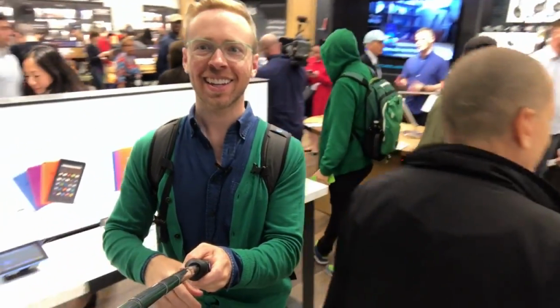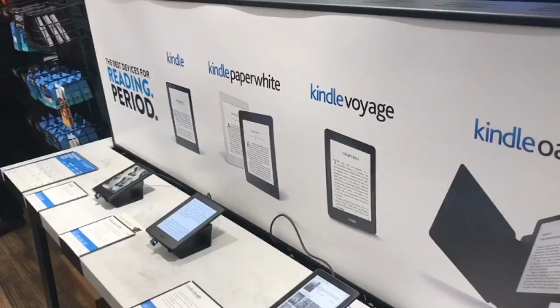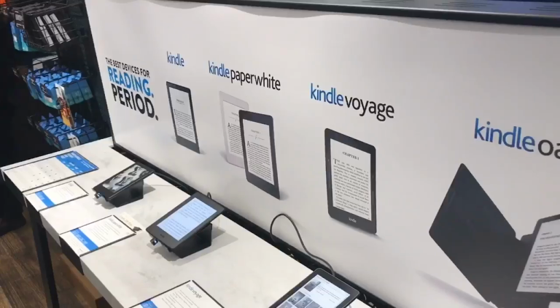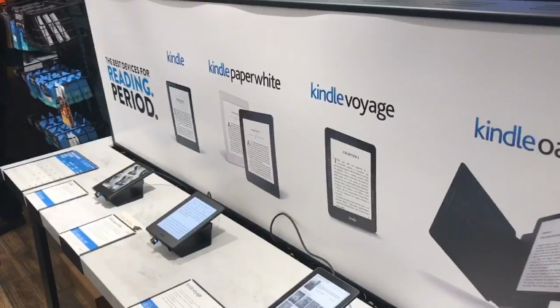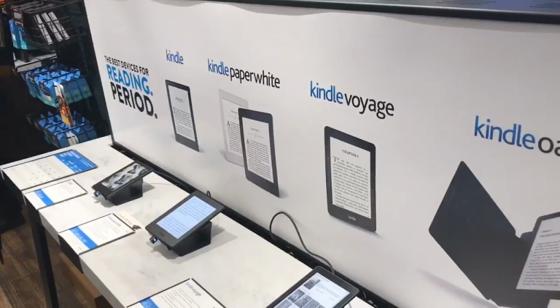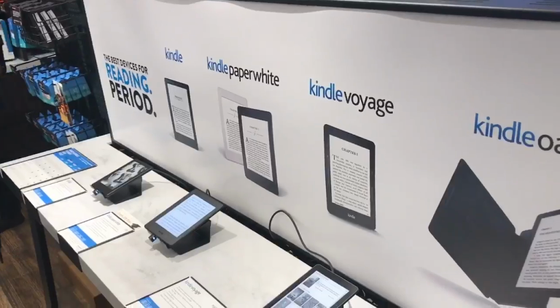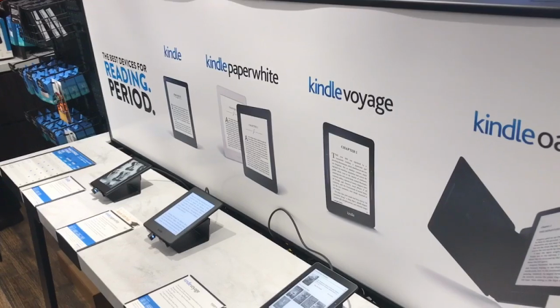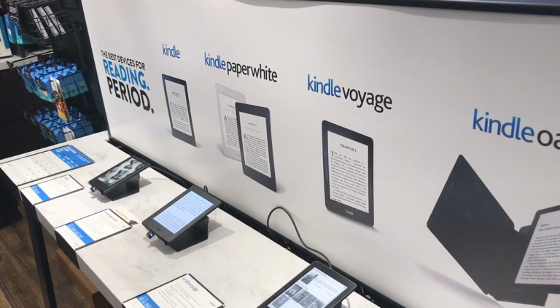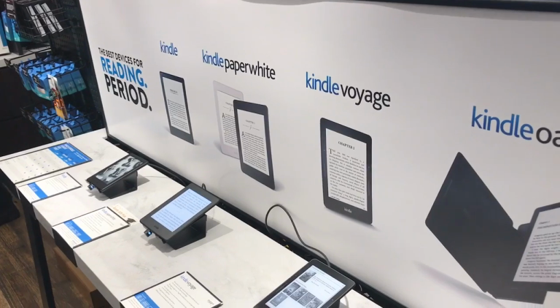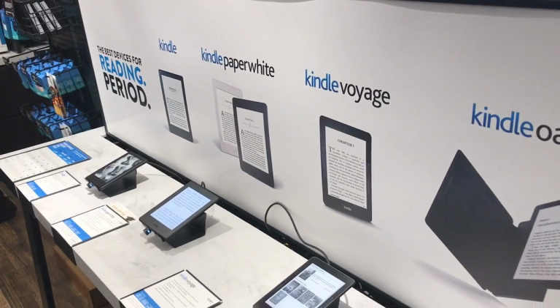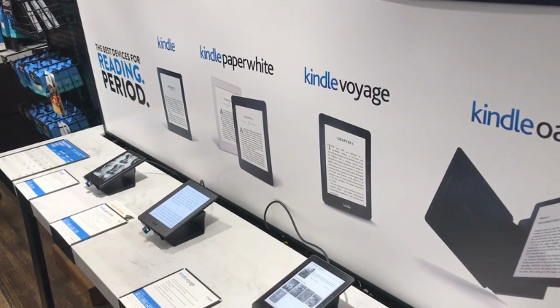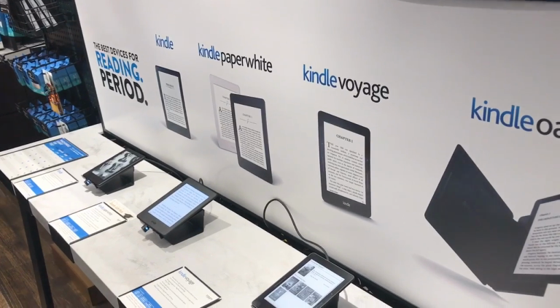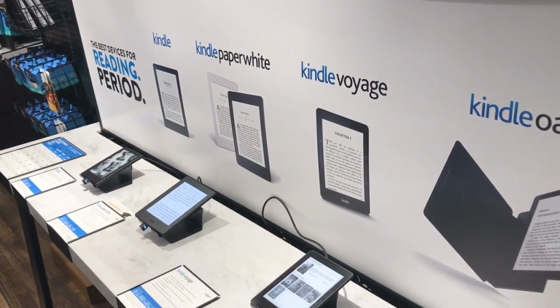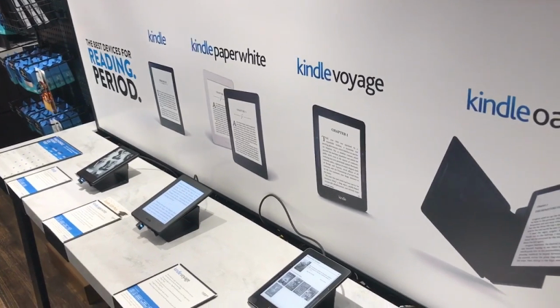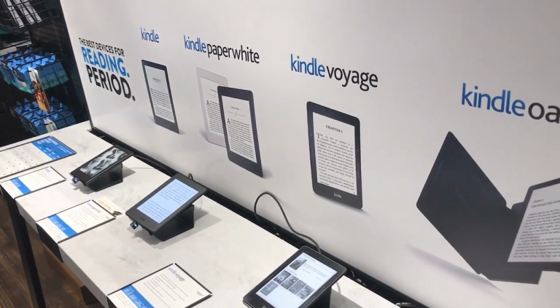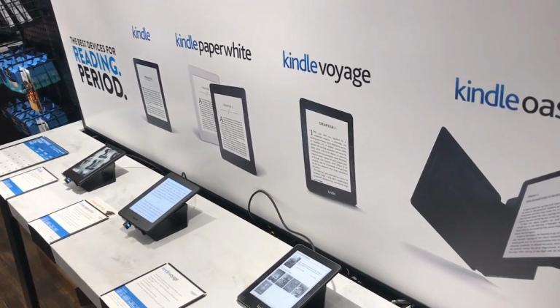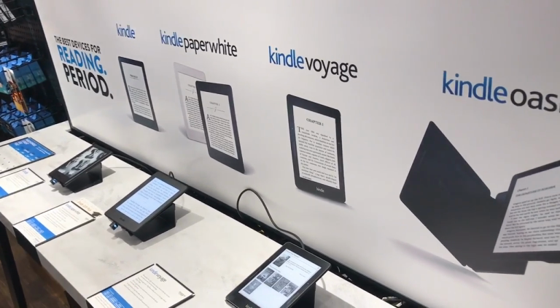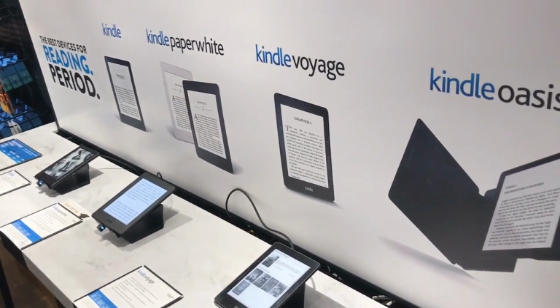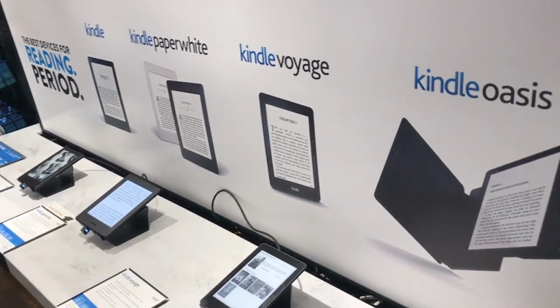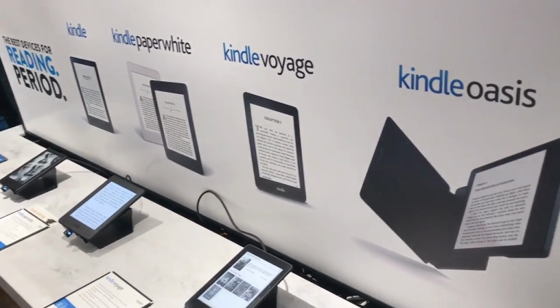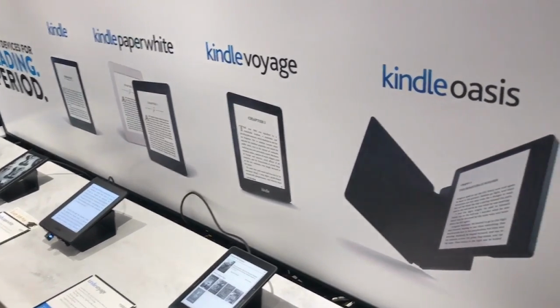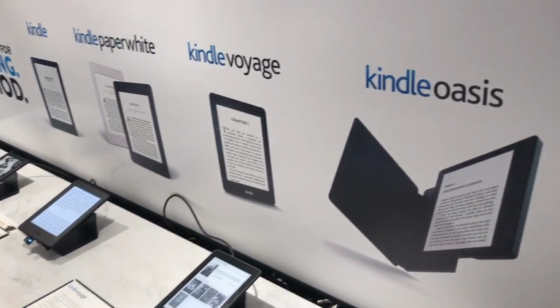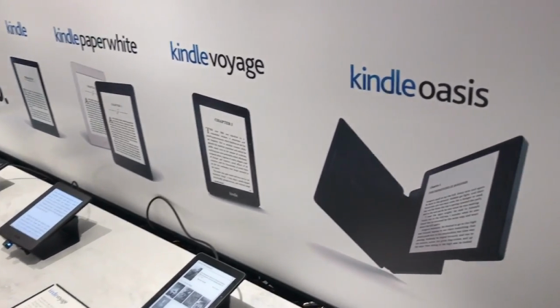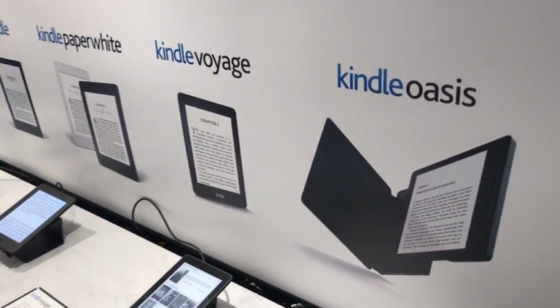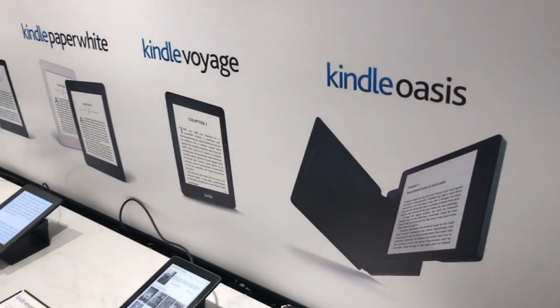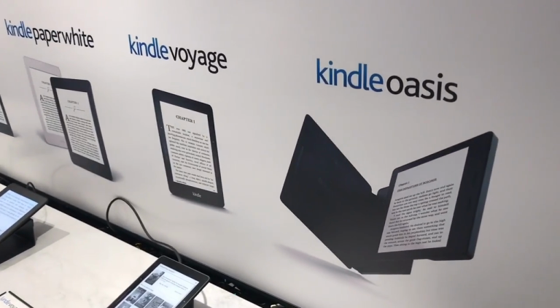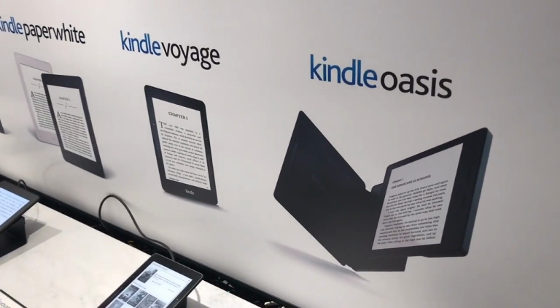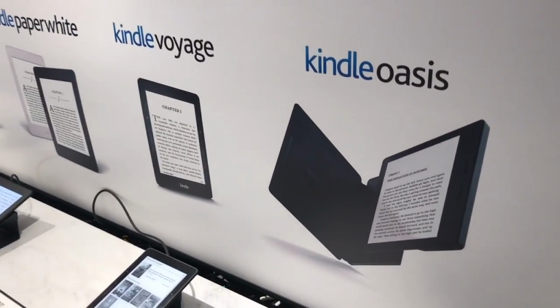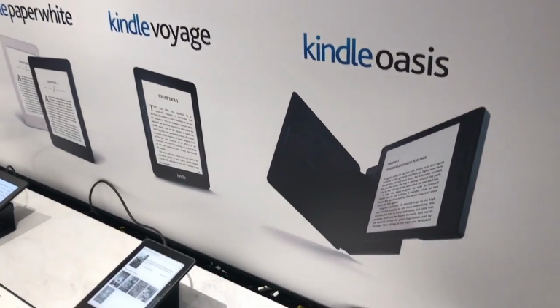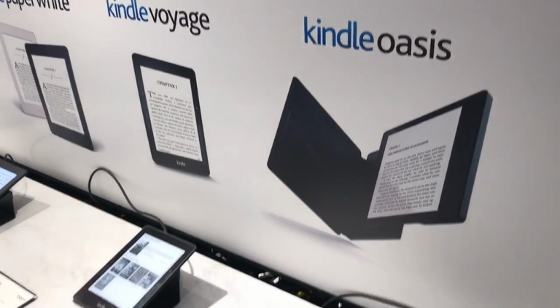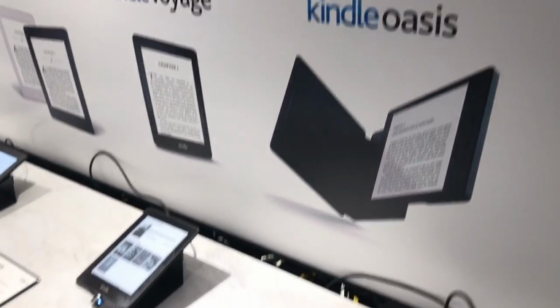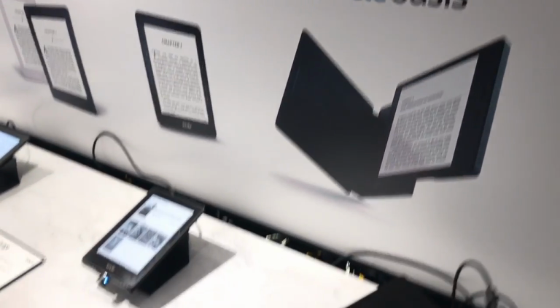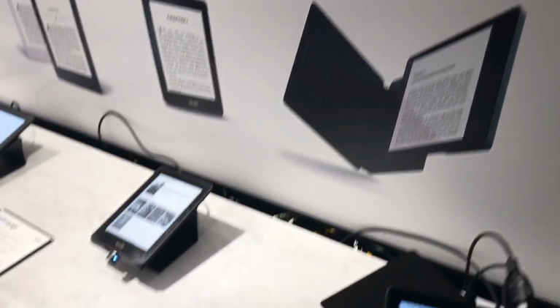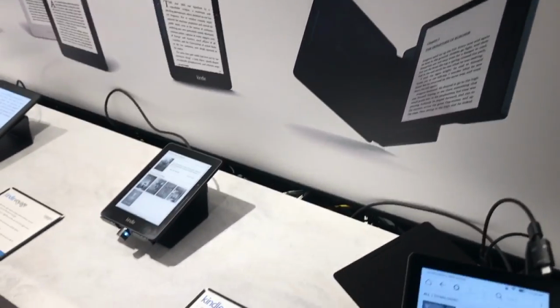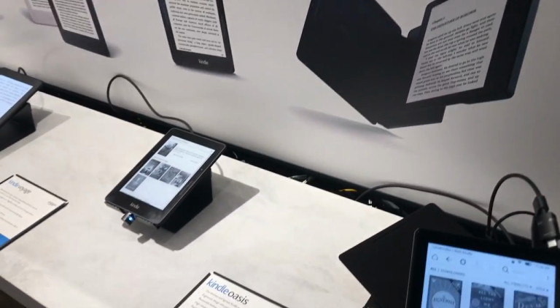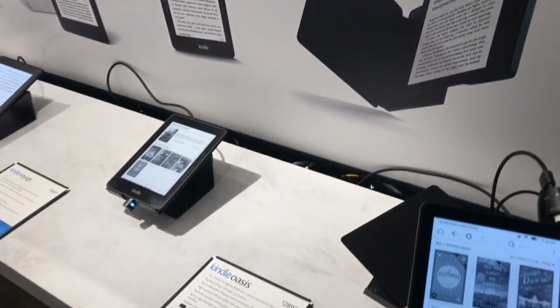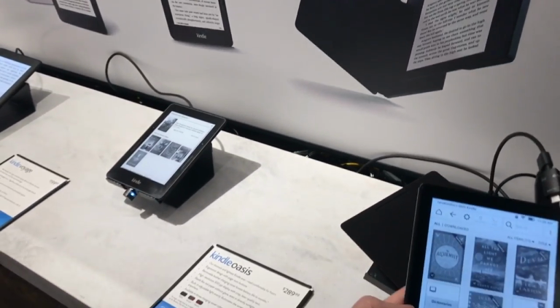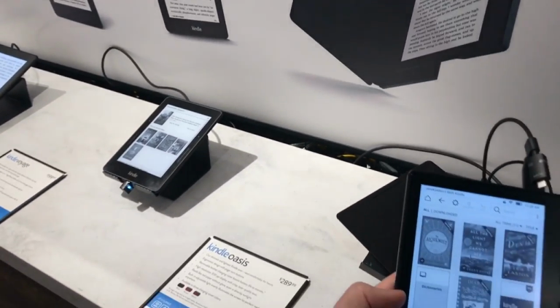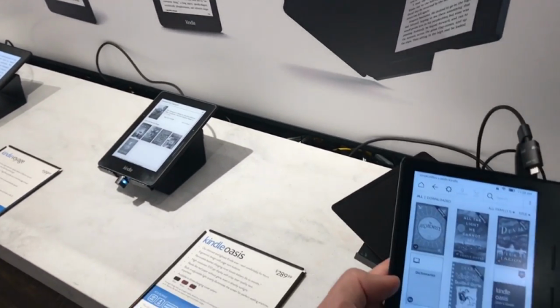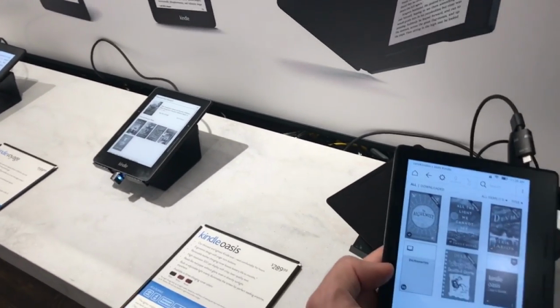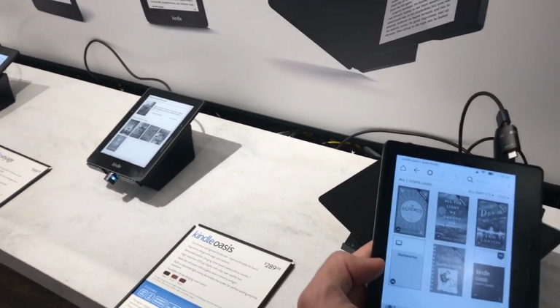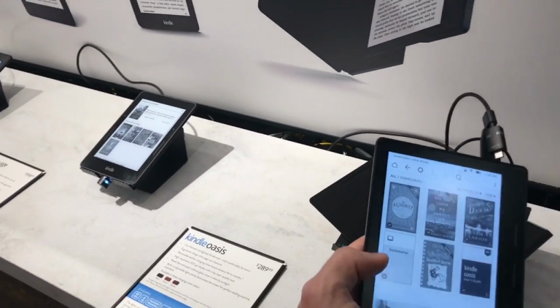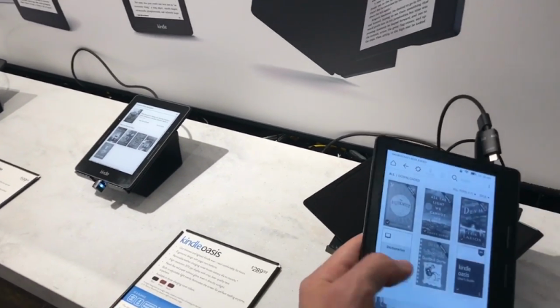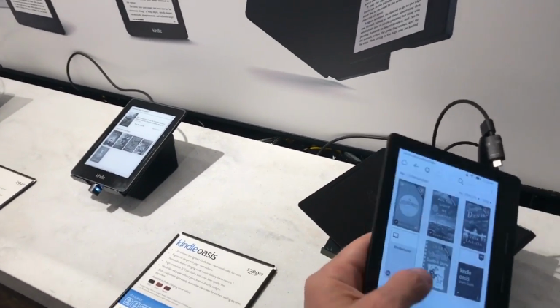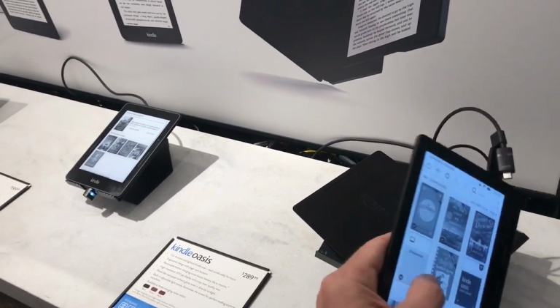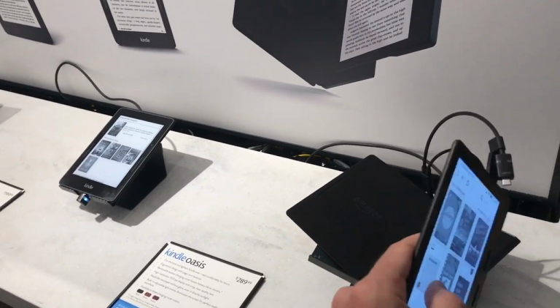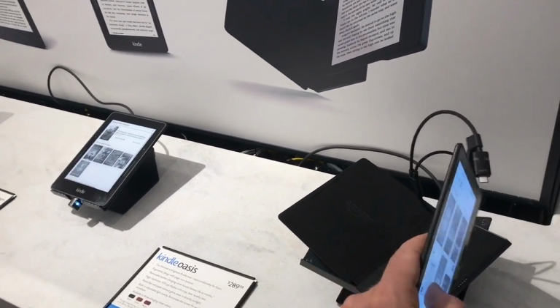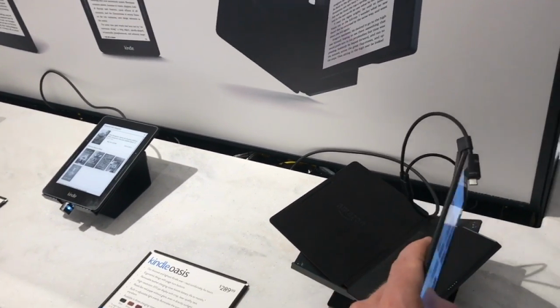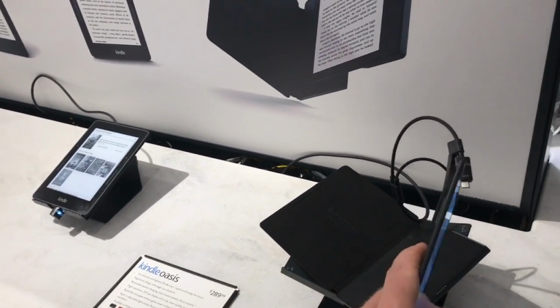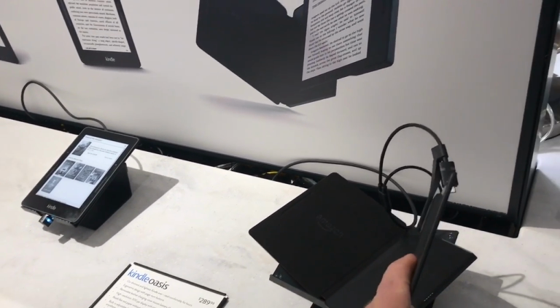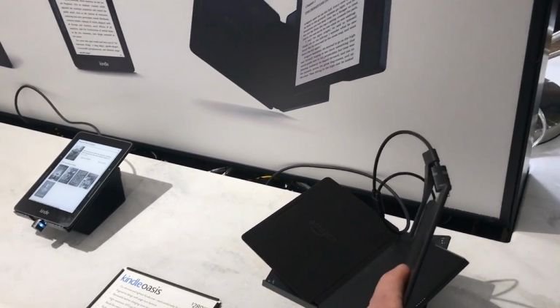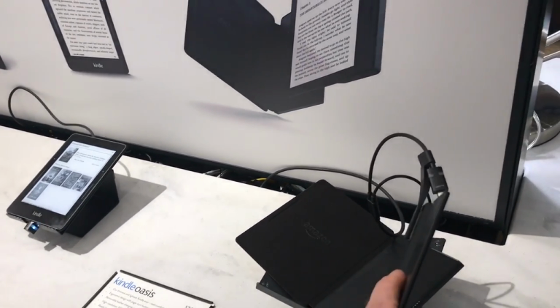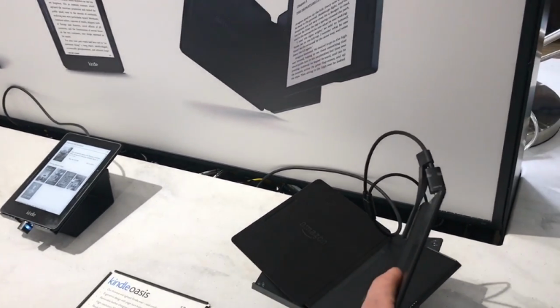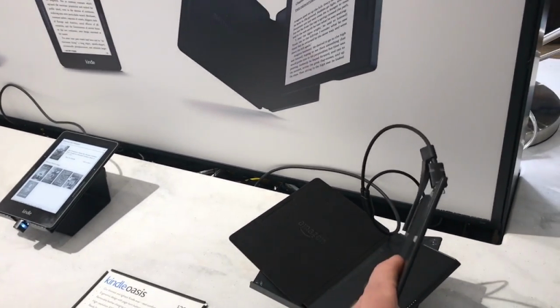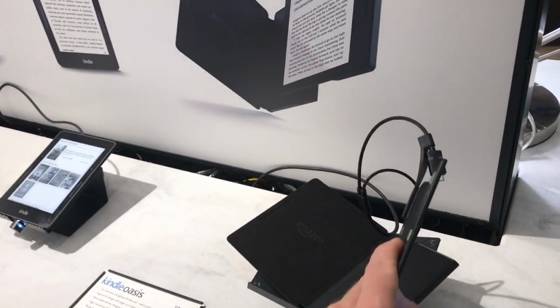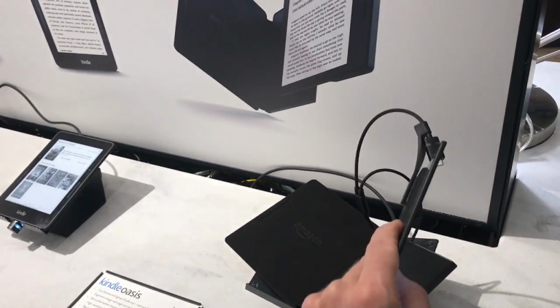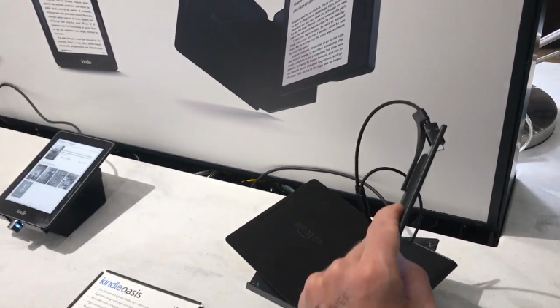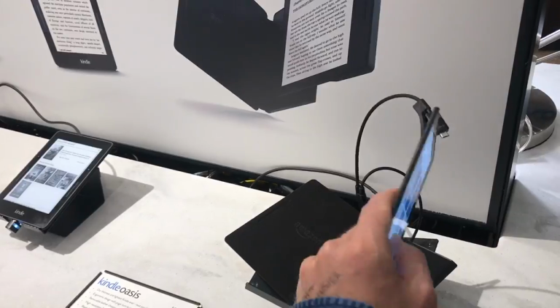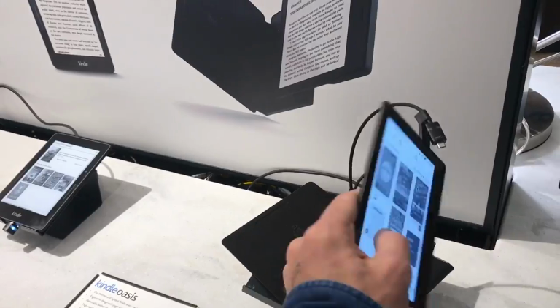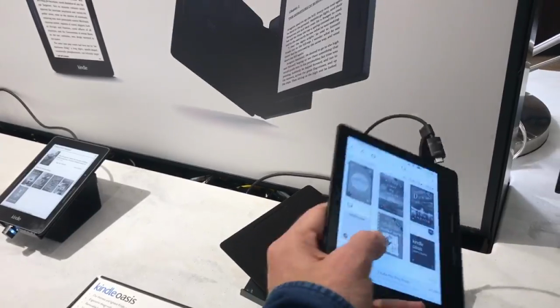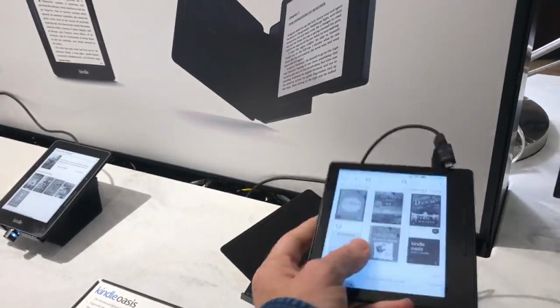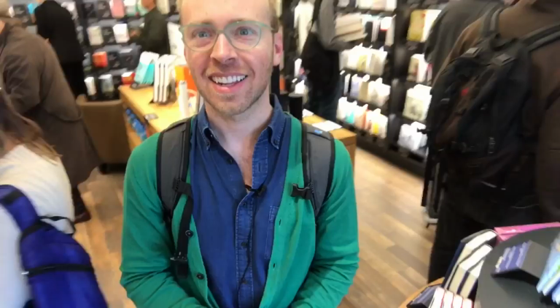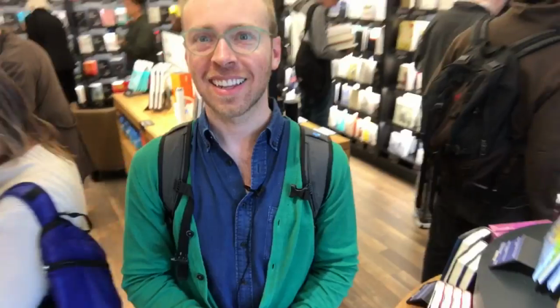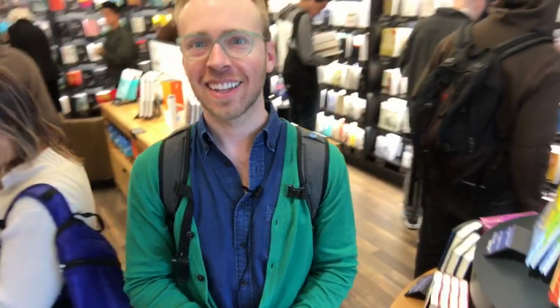Next up, I found the section of Kindles, and they had the Kindle Oasis. I'm lusting for this one — it's so thin and tiny.